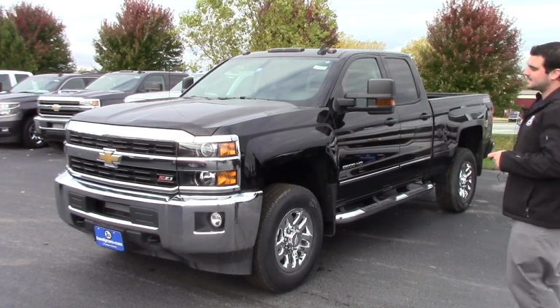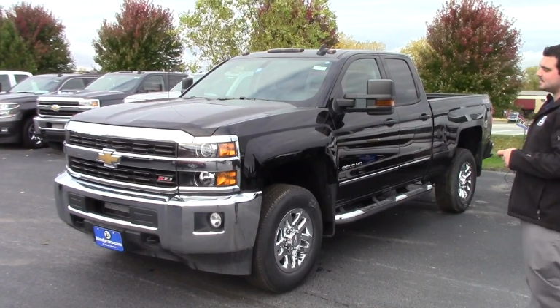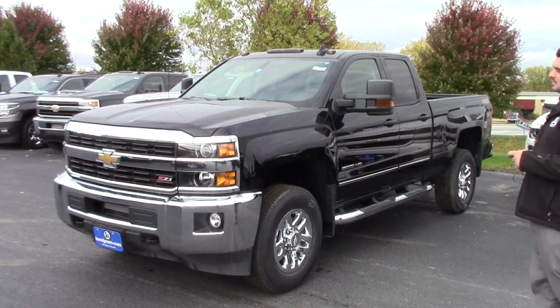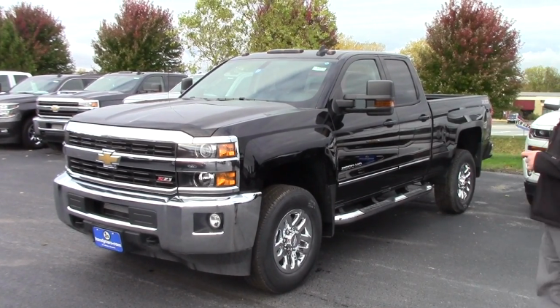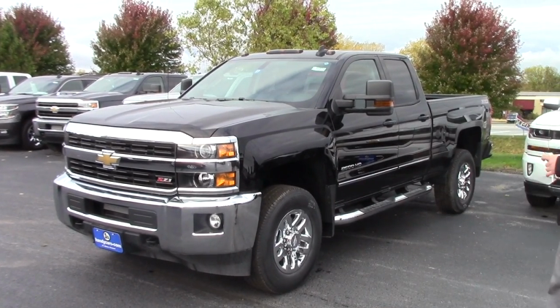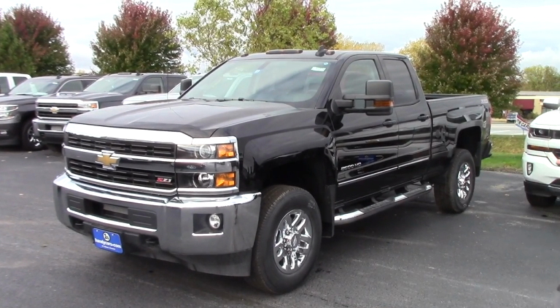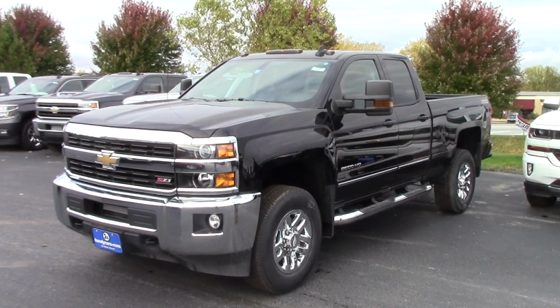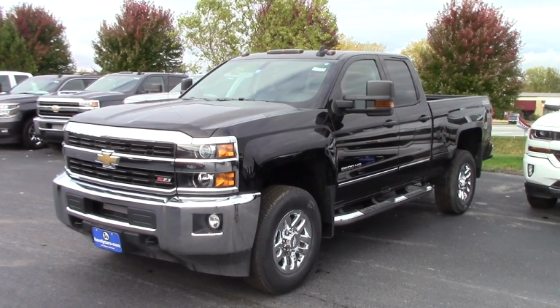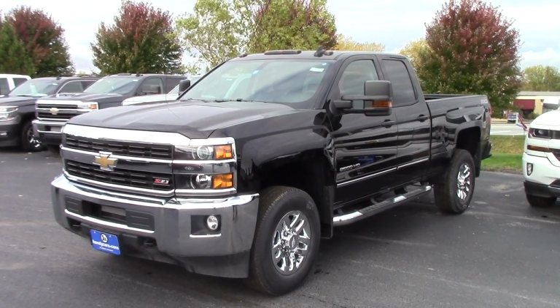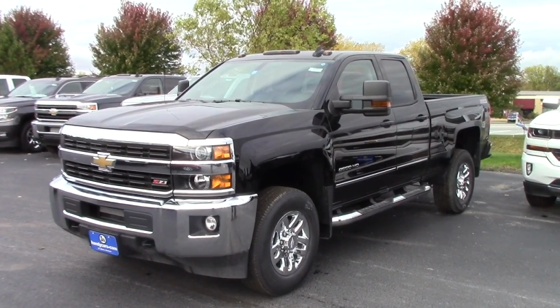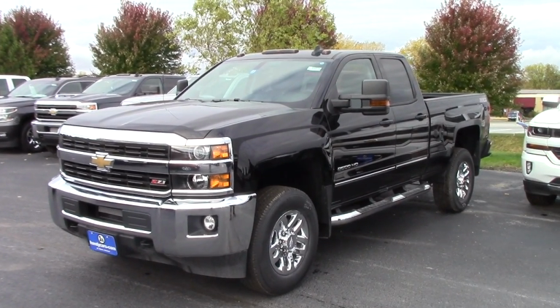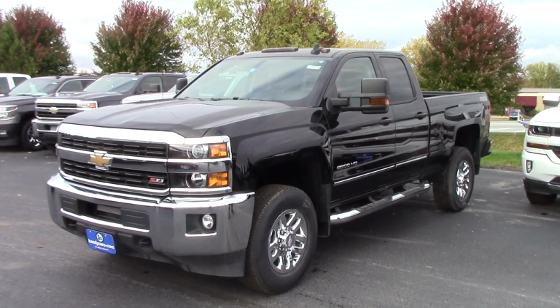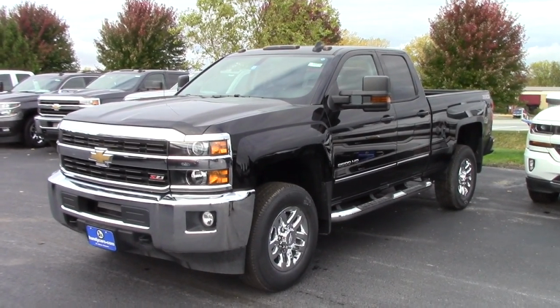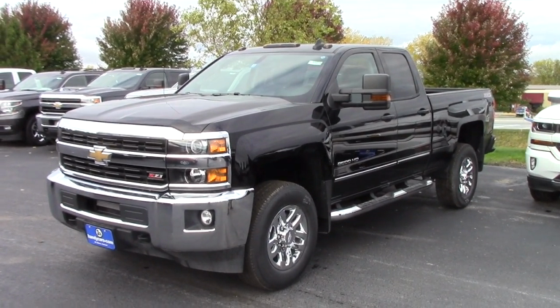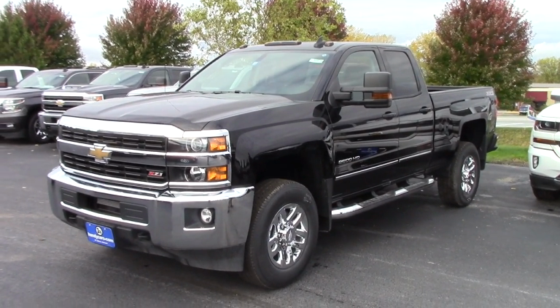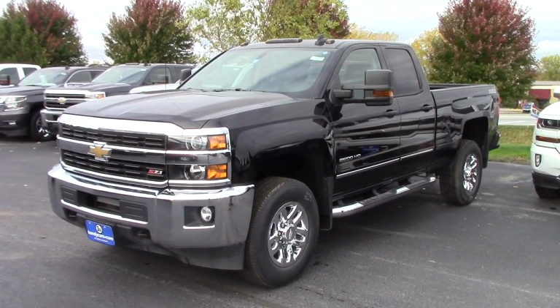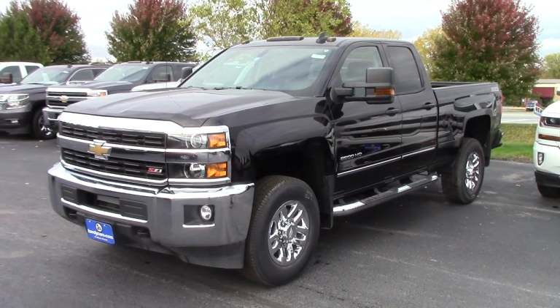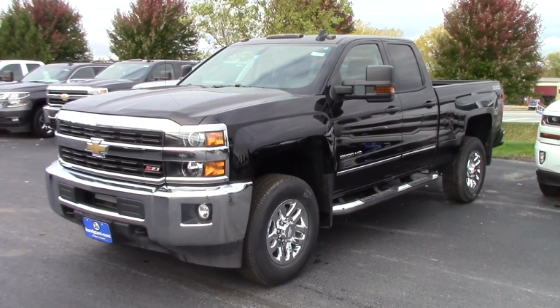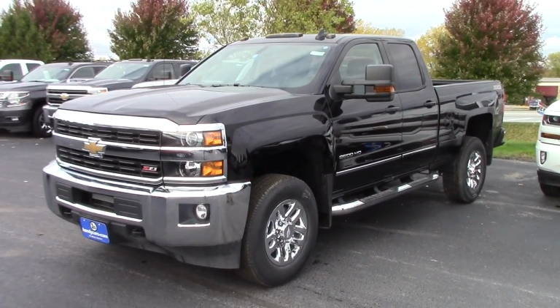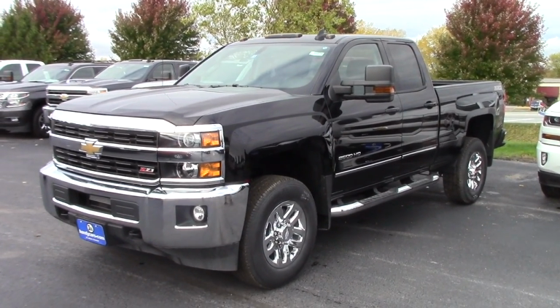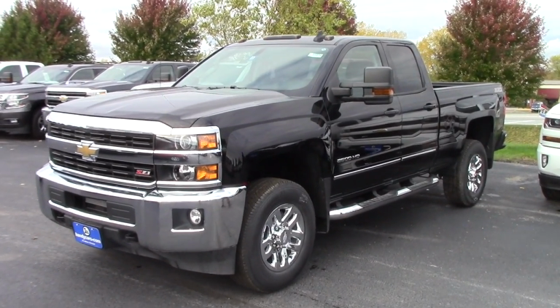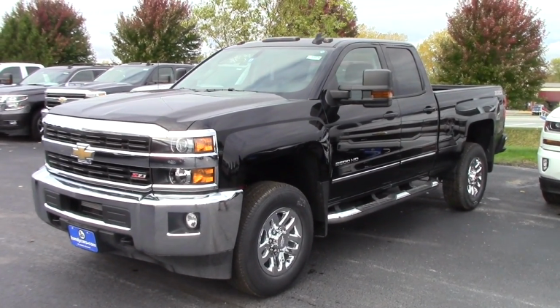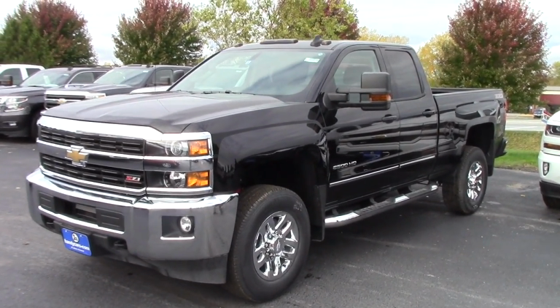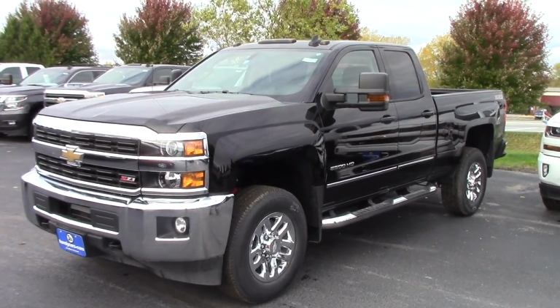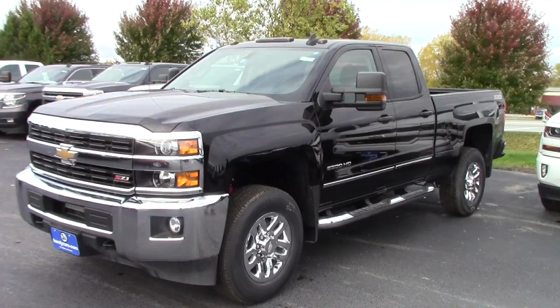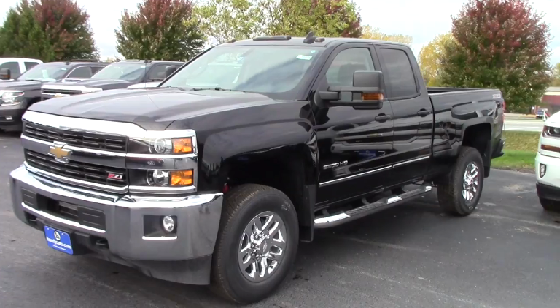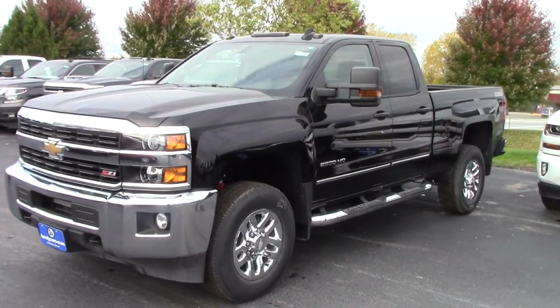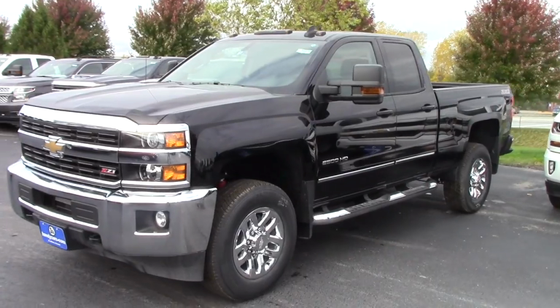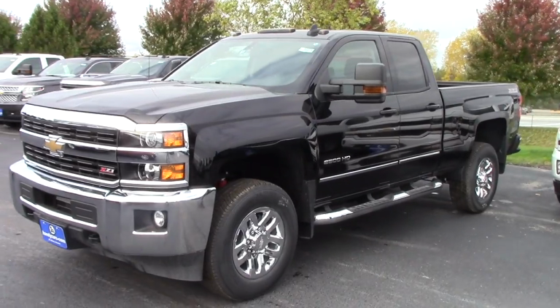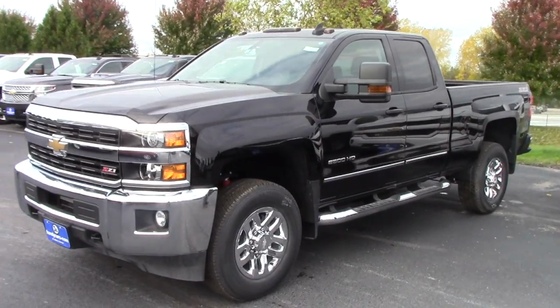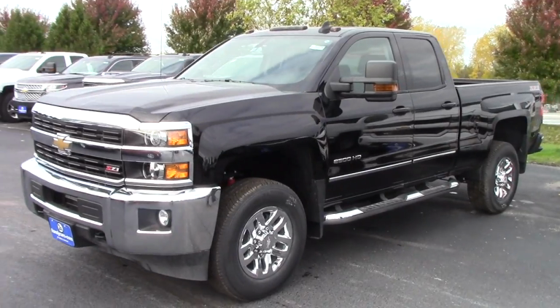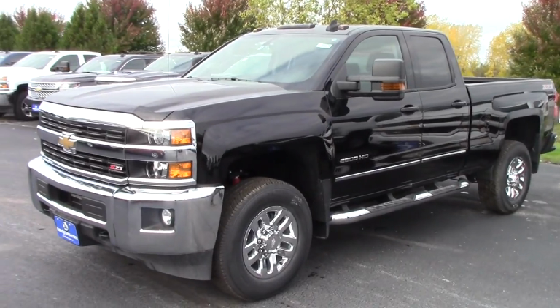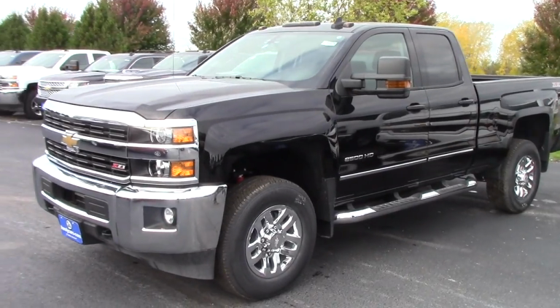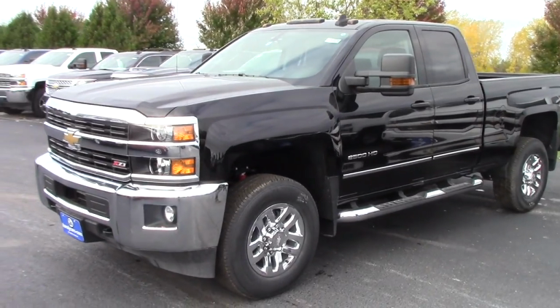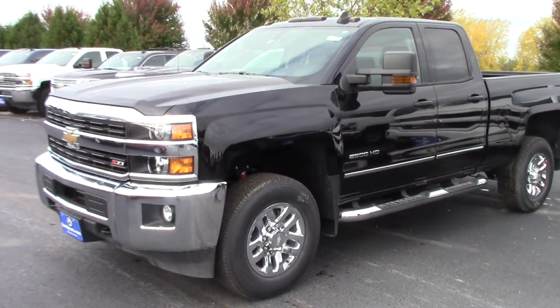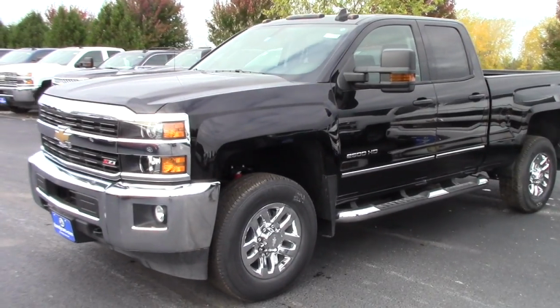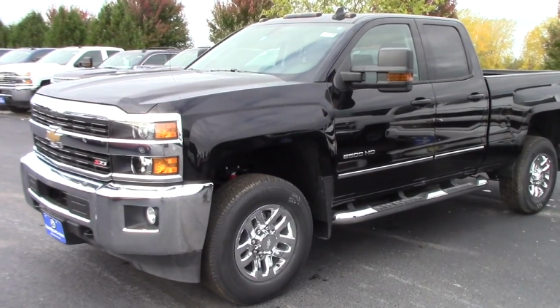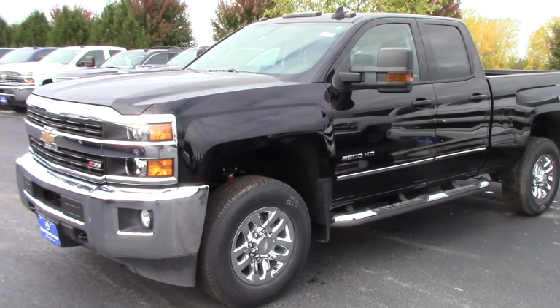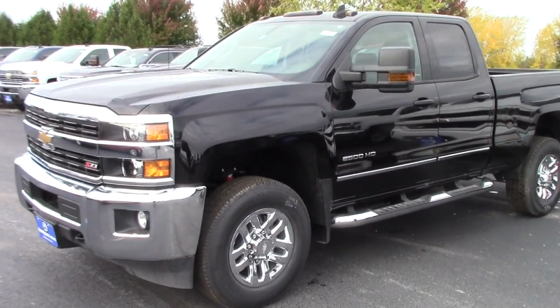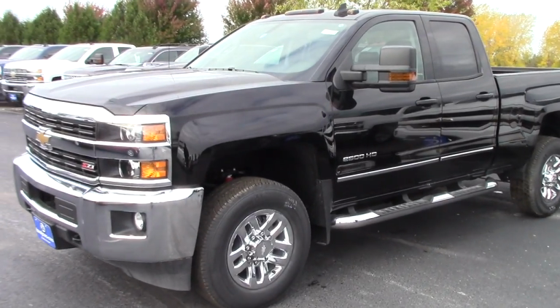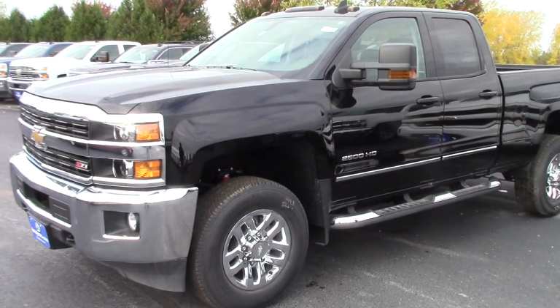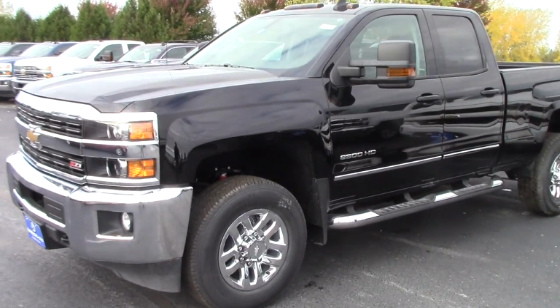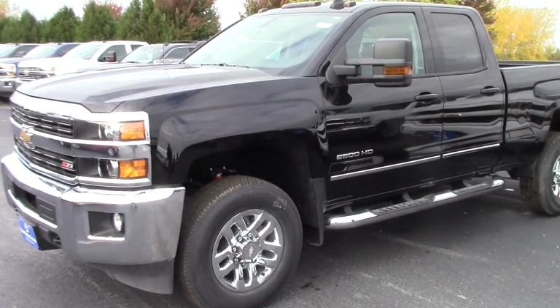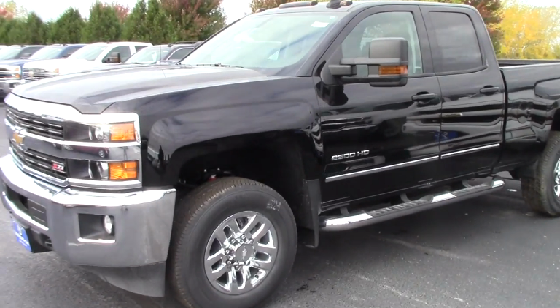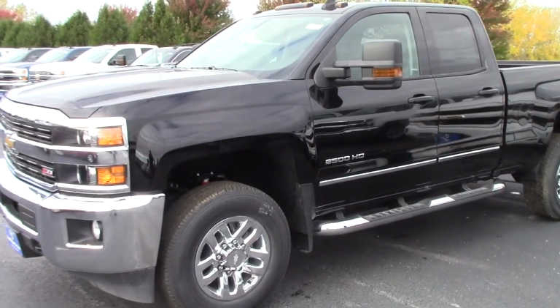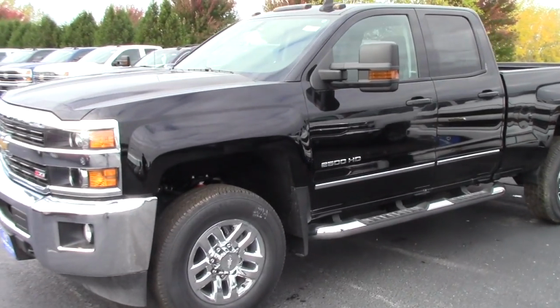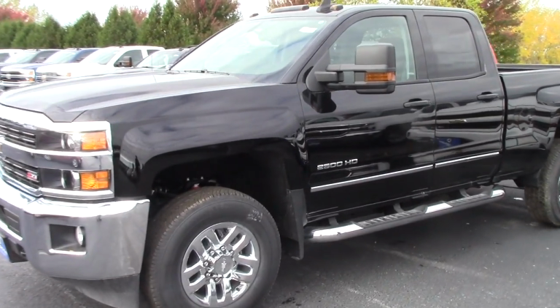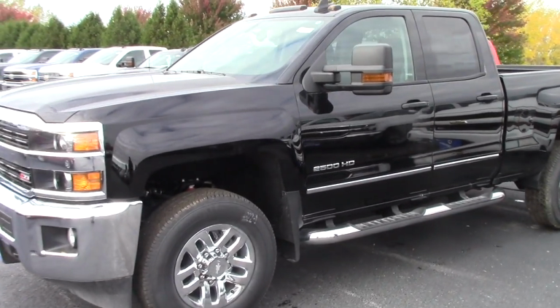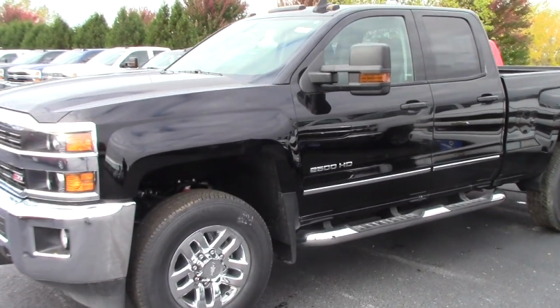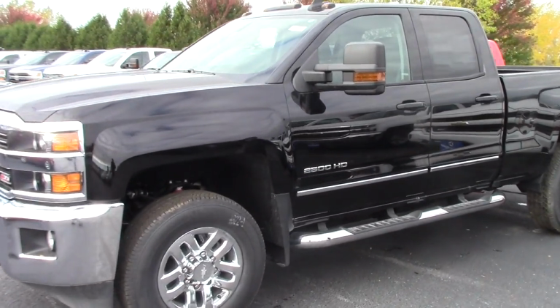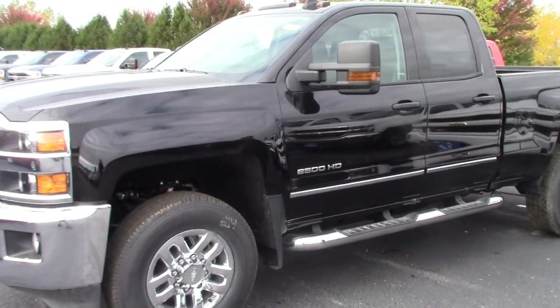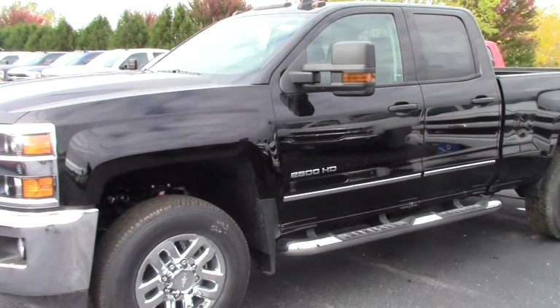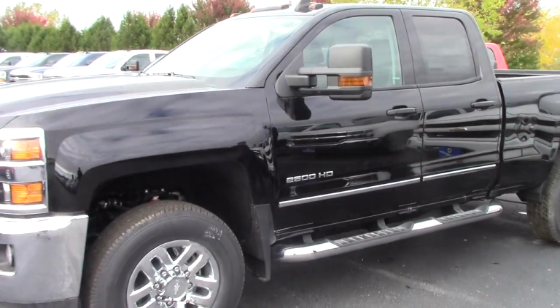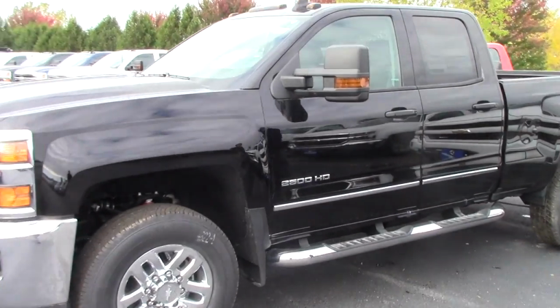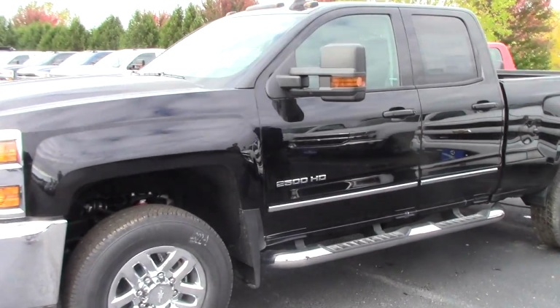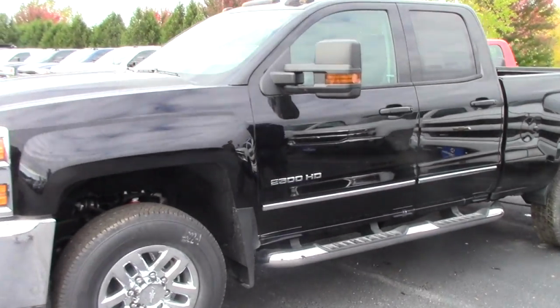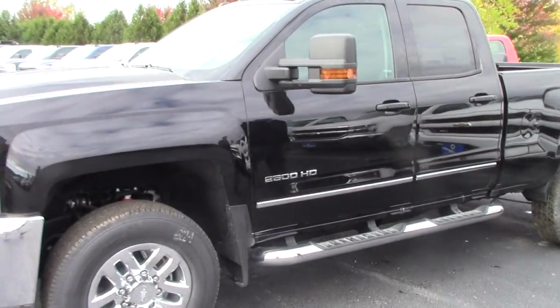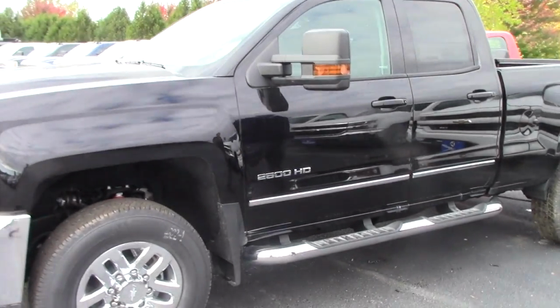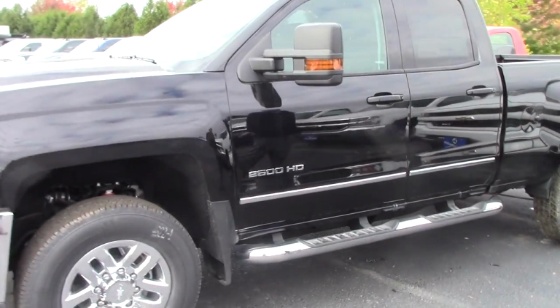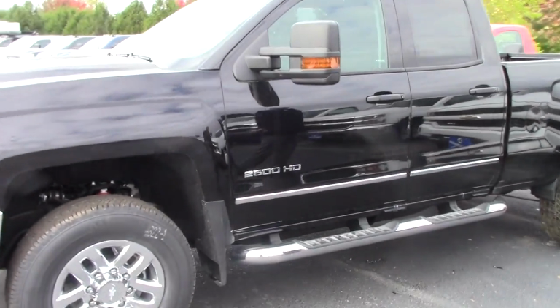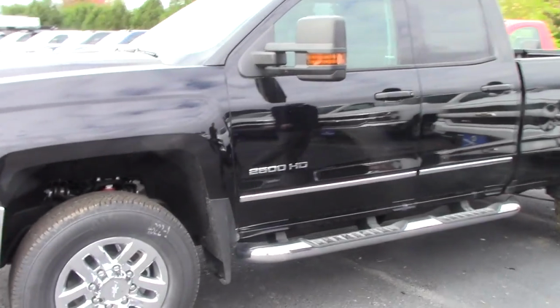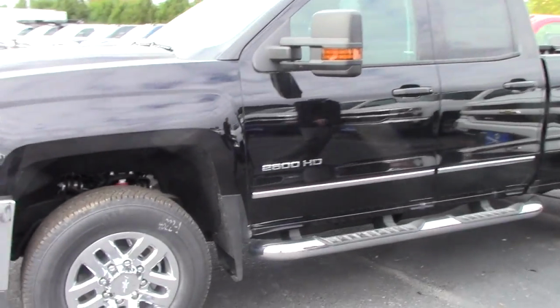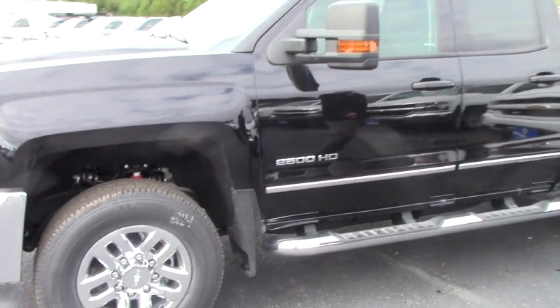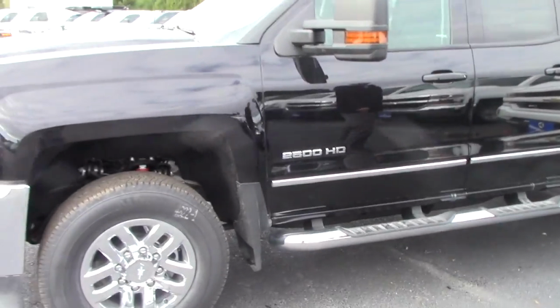This is our LT model. Take a look around — you have your chrome wheels, fog lights, and chrome assist steps.